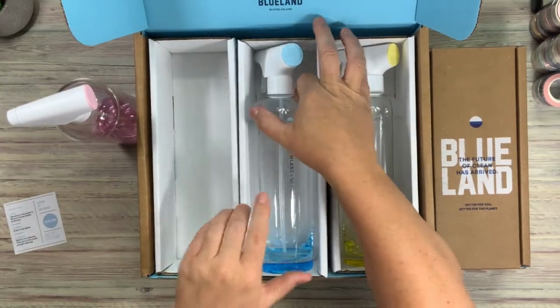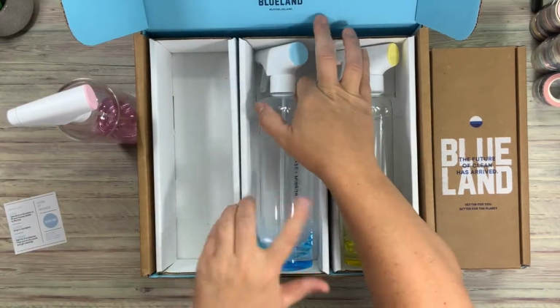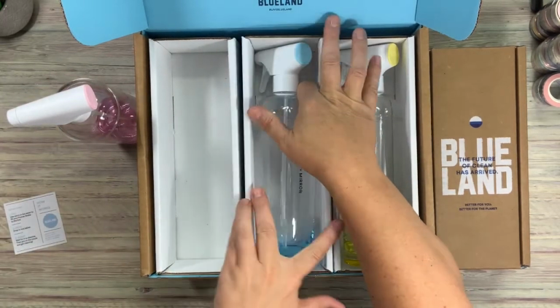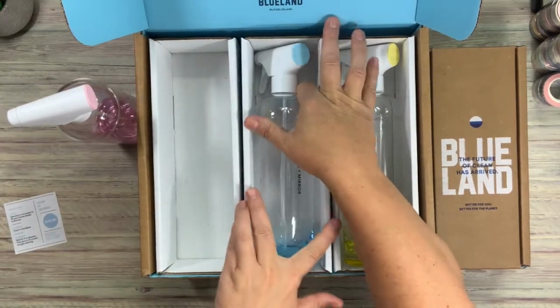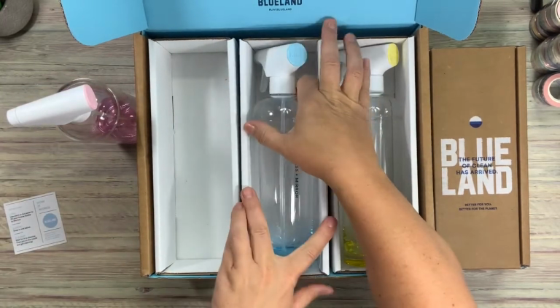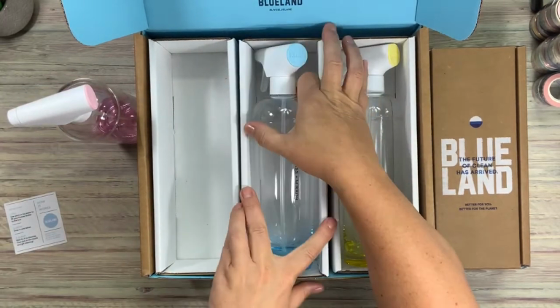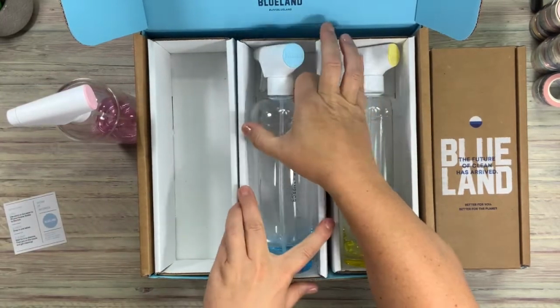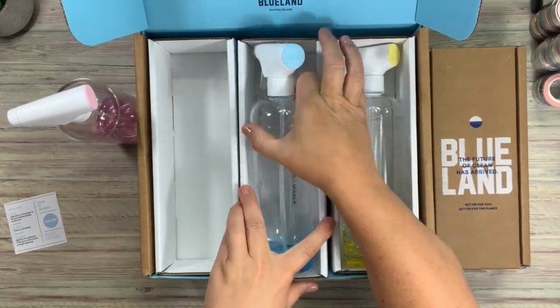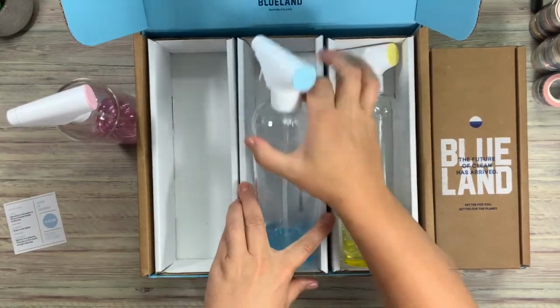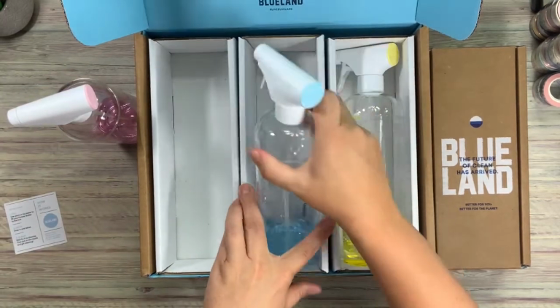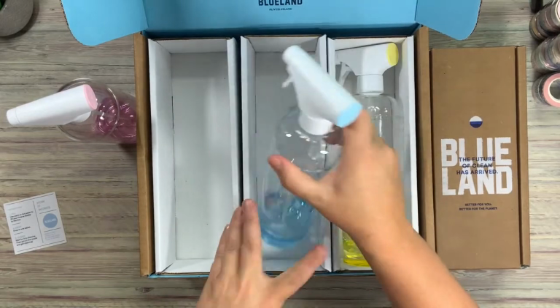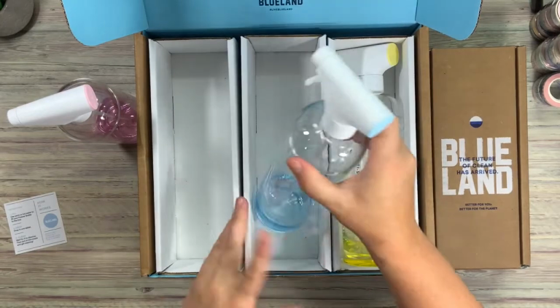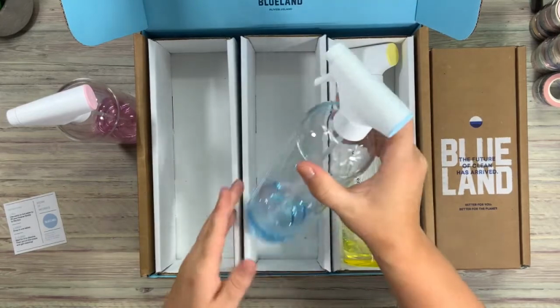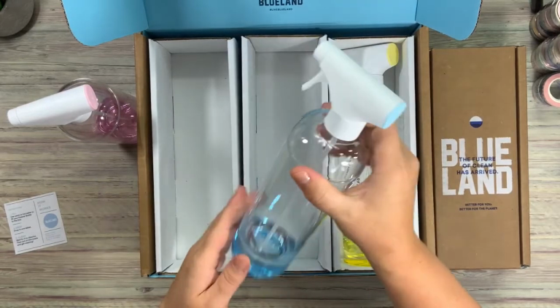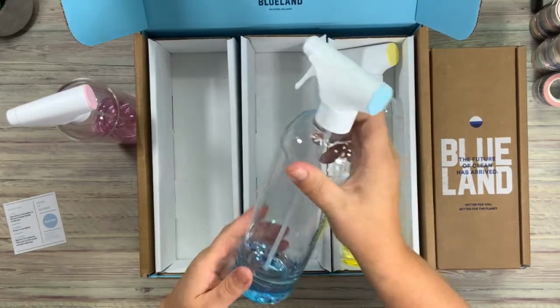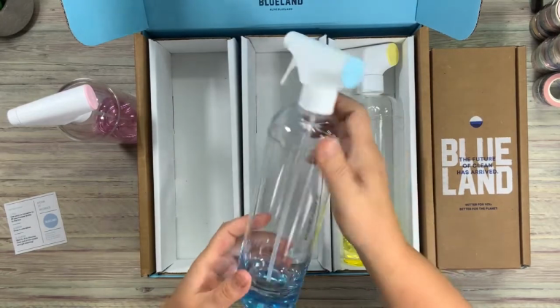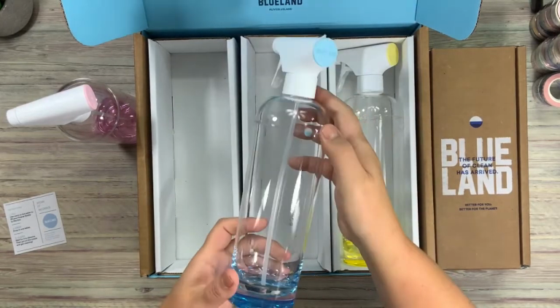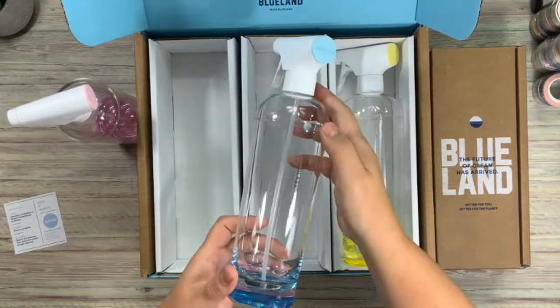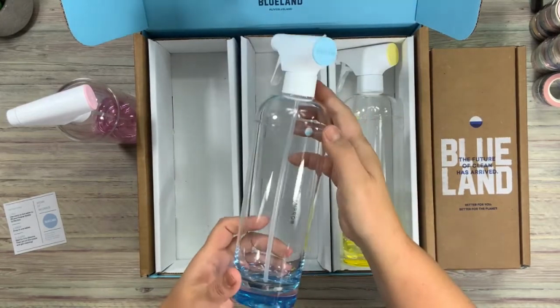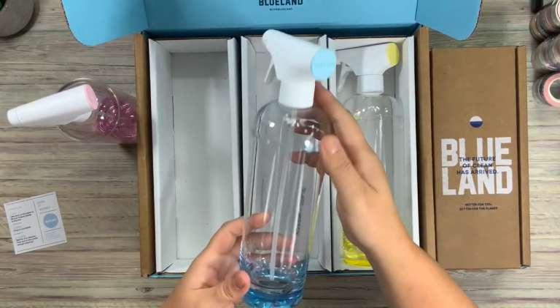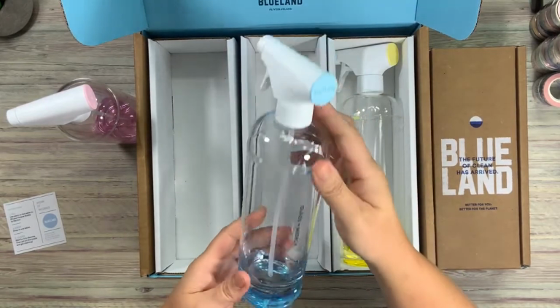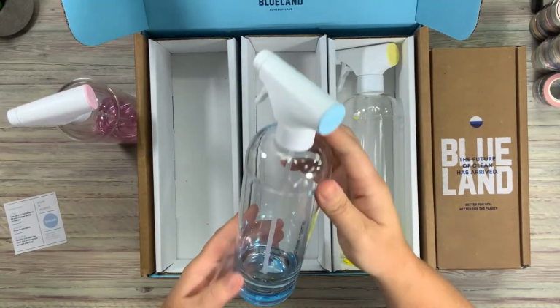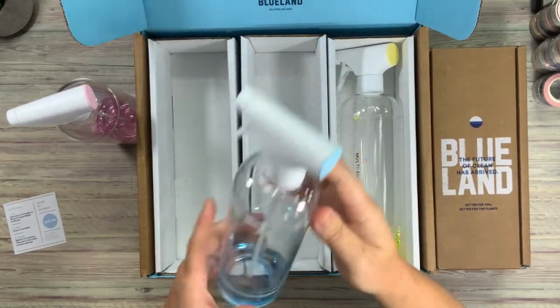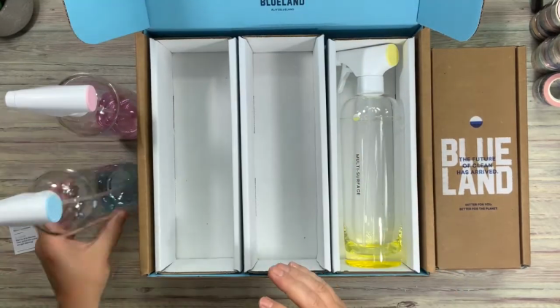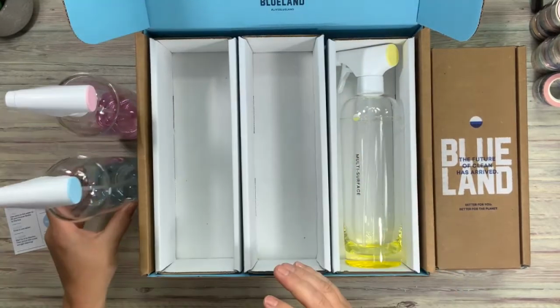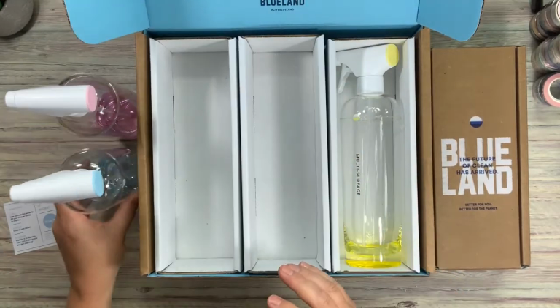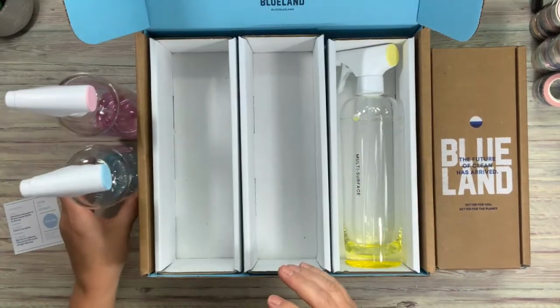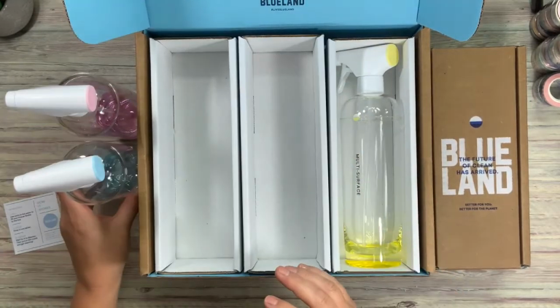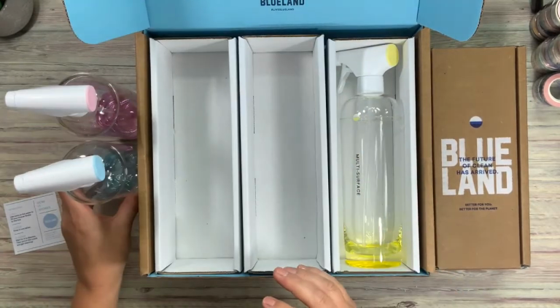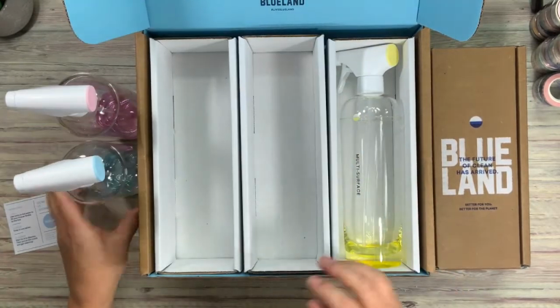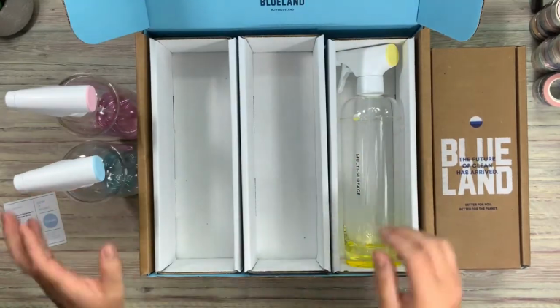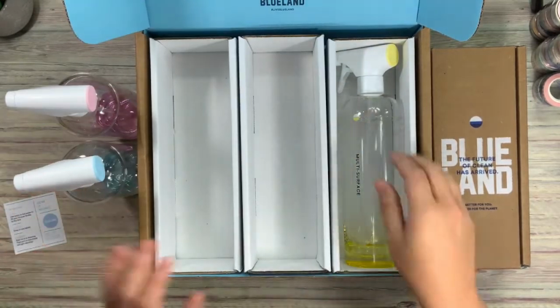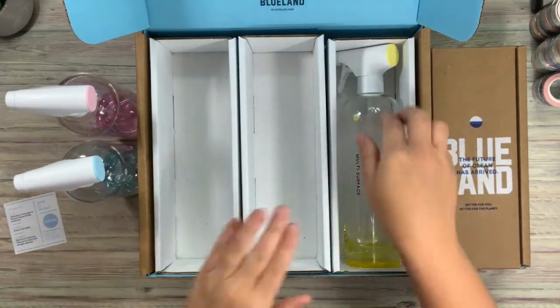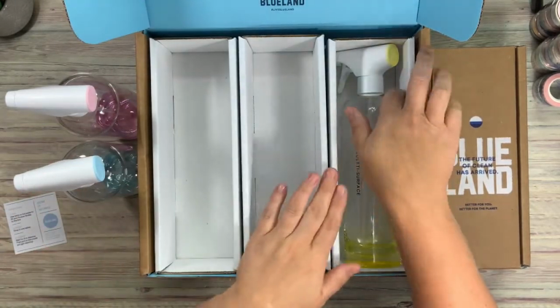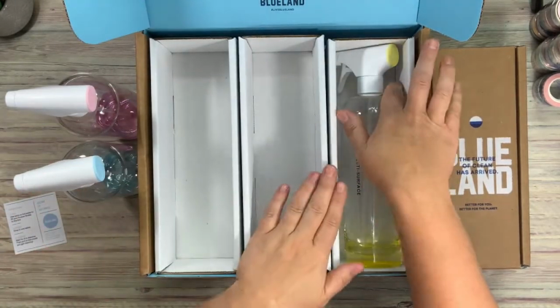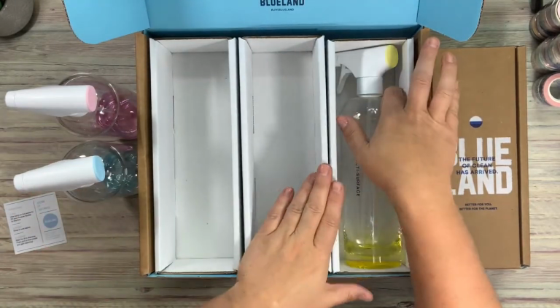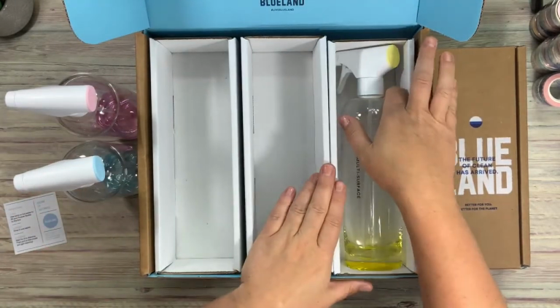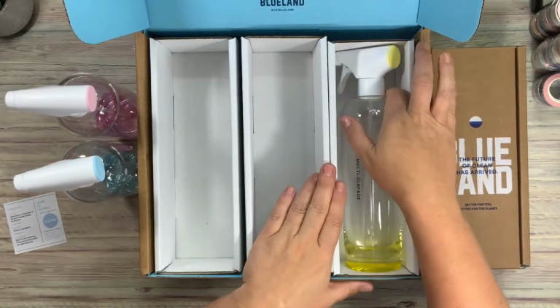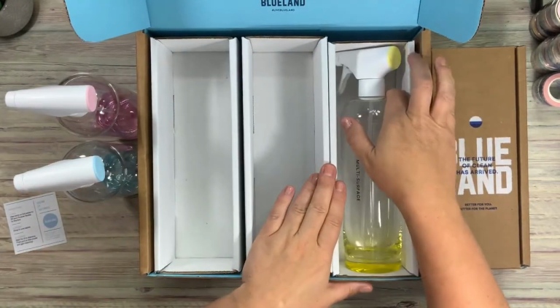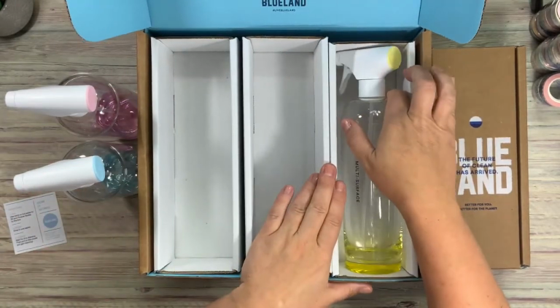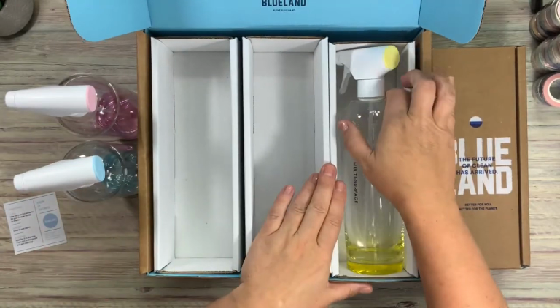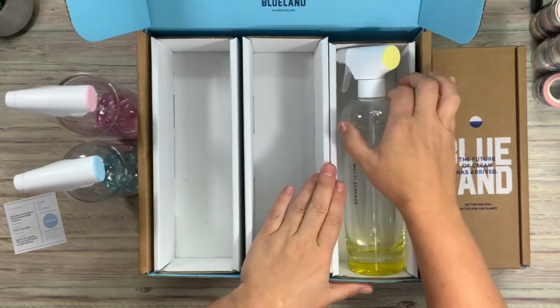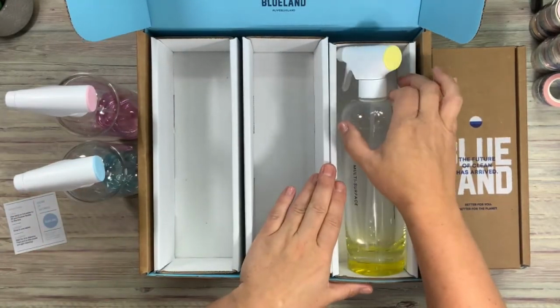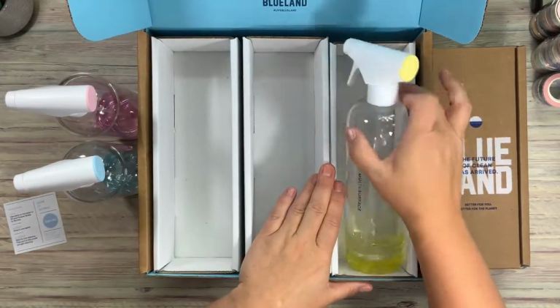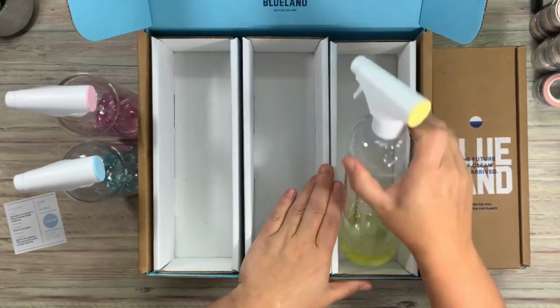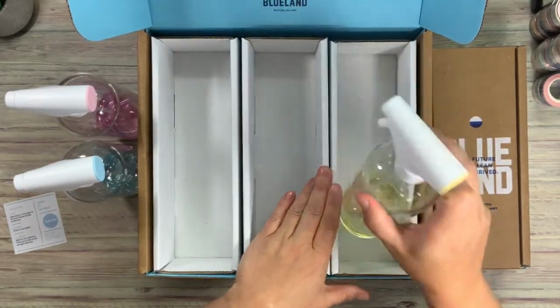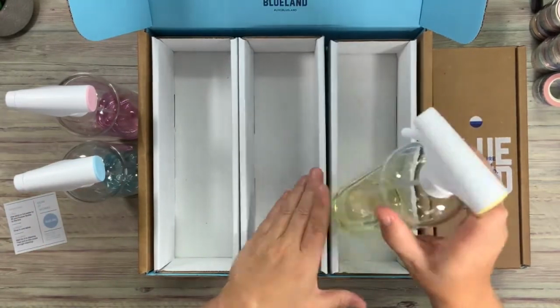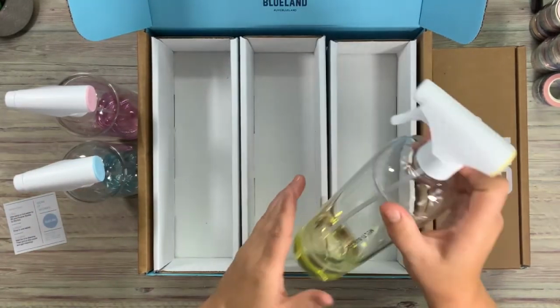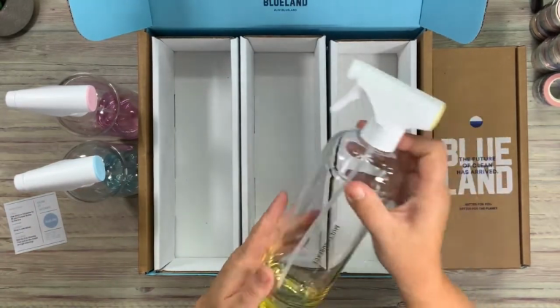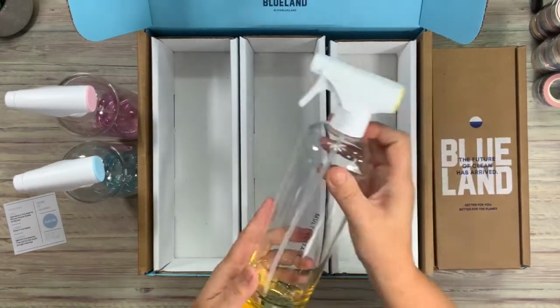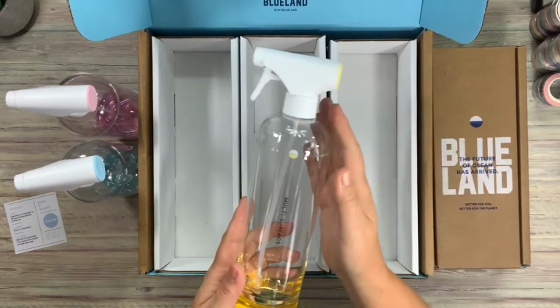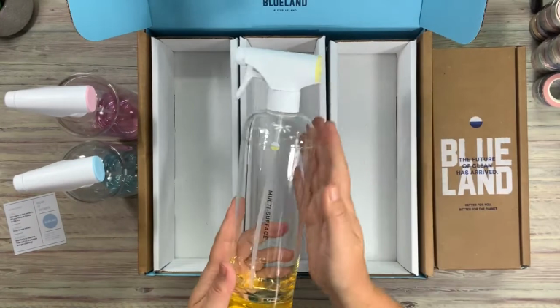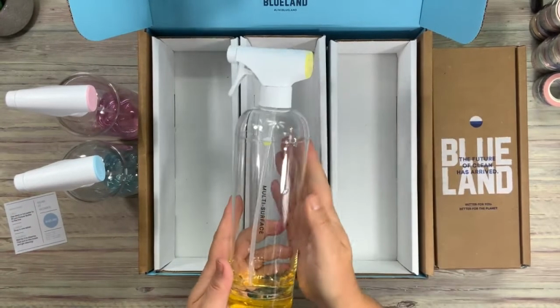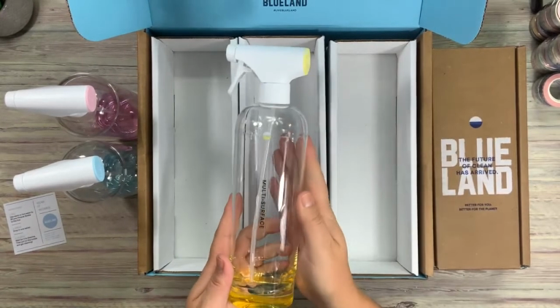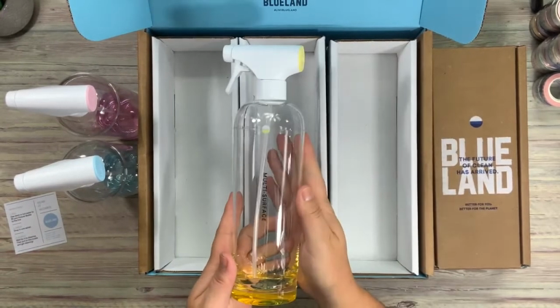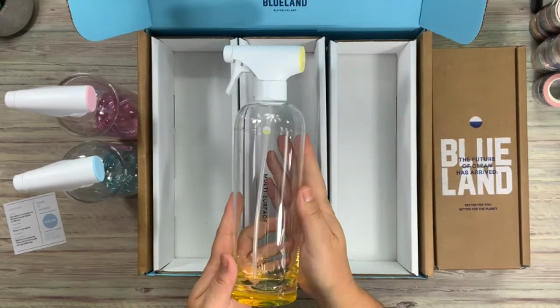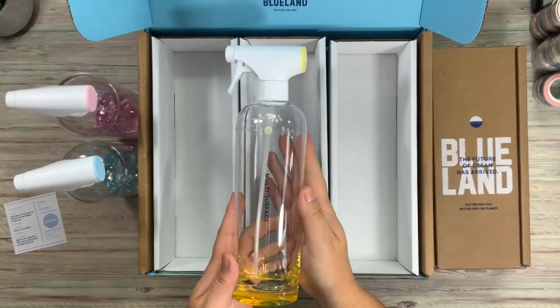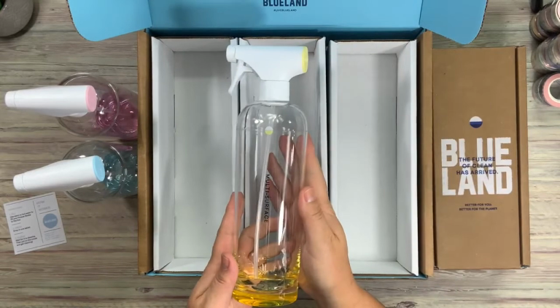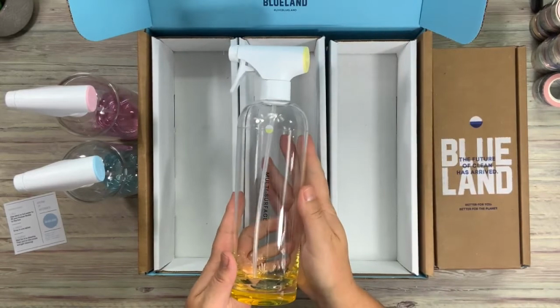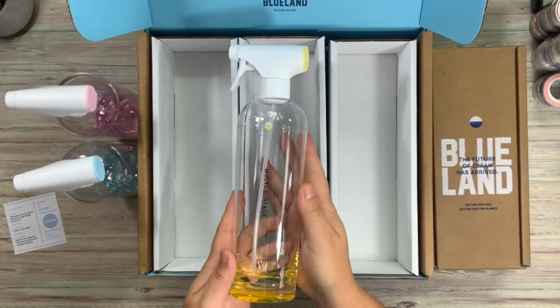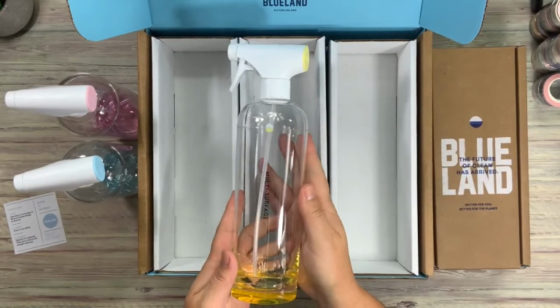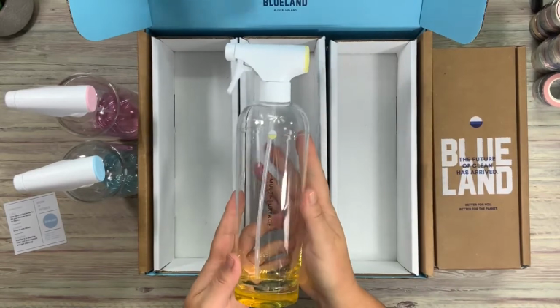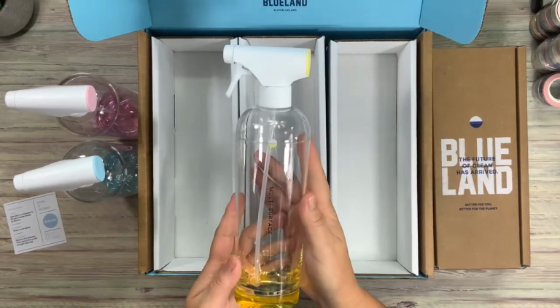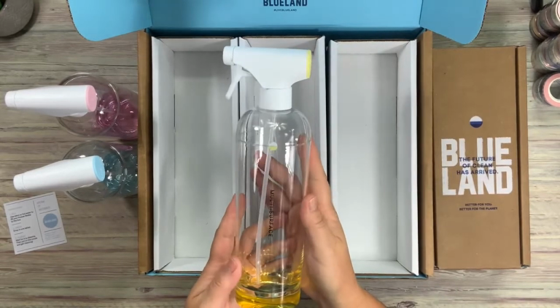Then we have the glass and mirror in blue, and then multi-surface with yellow.